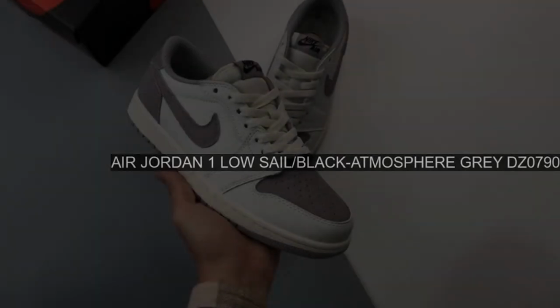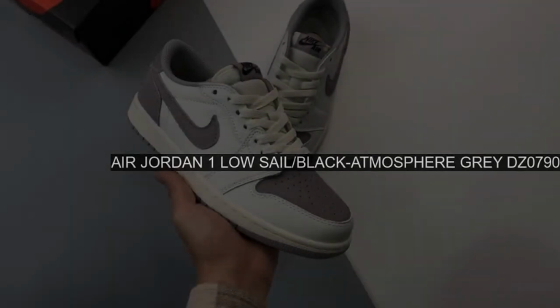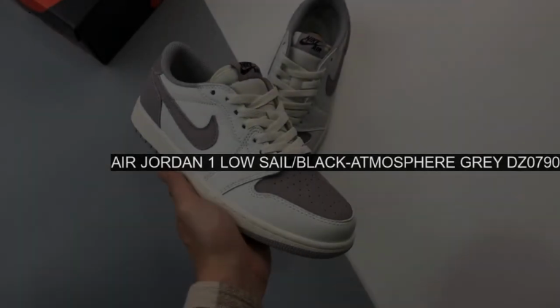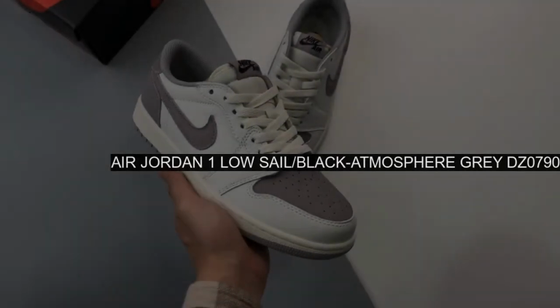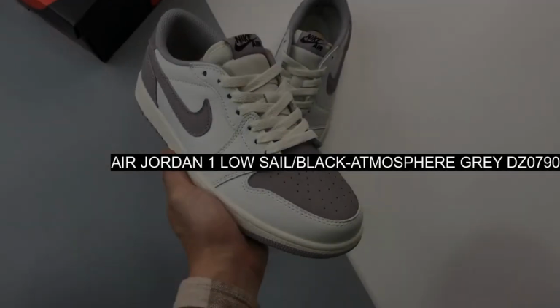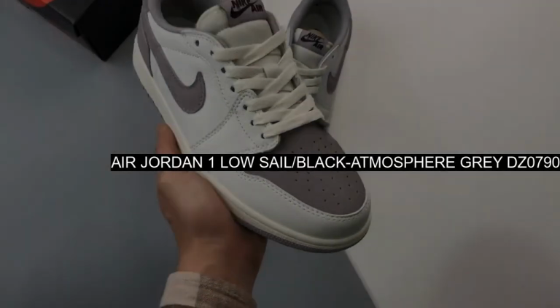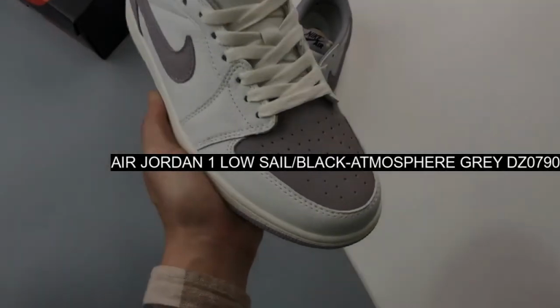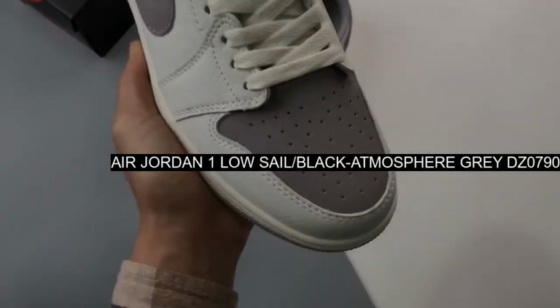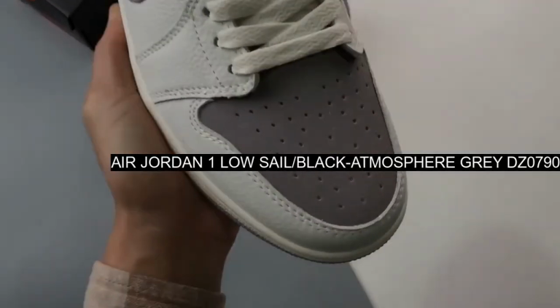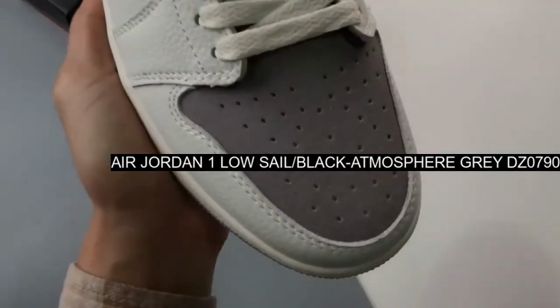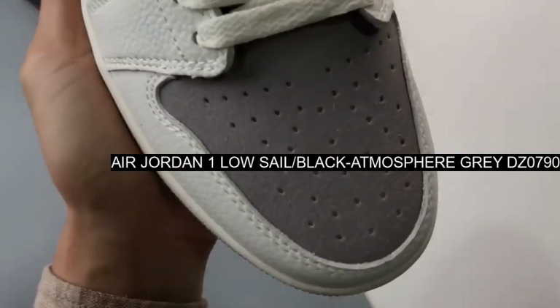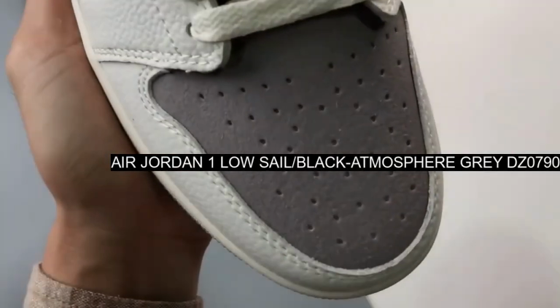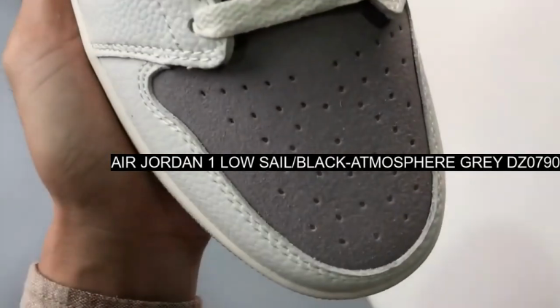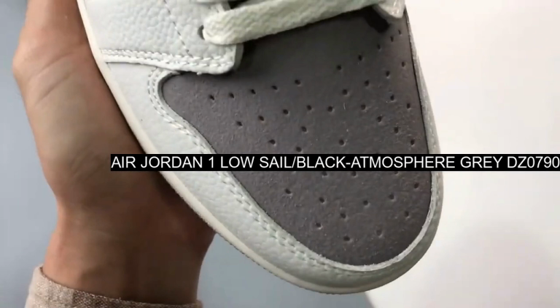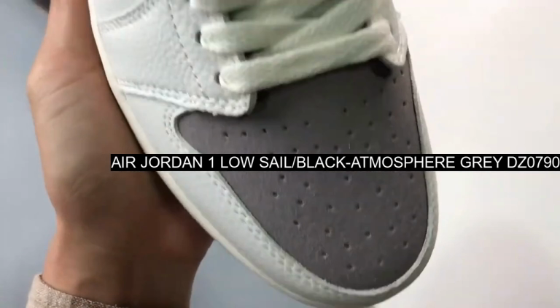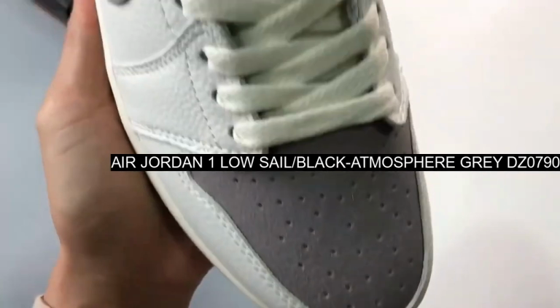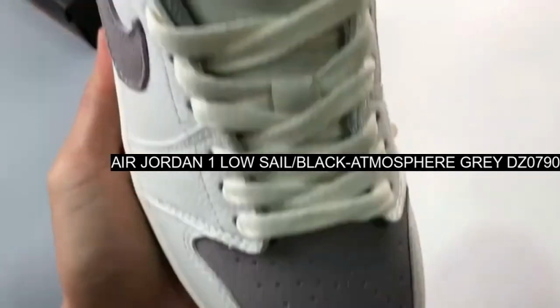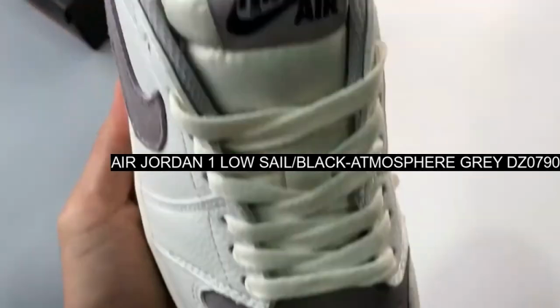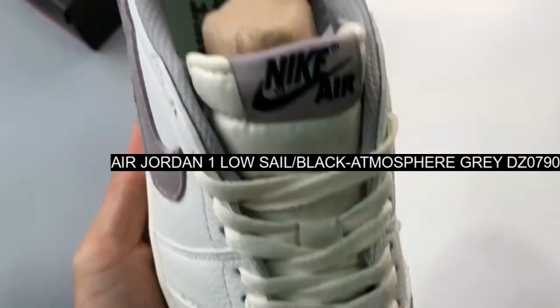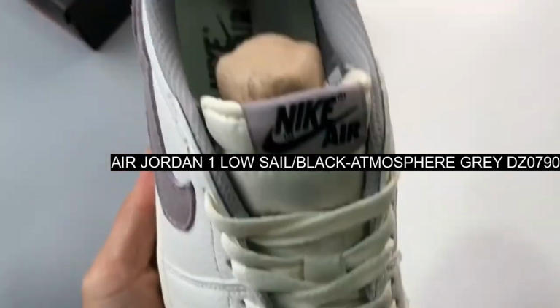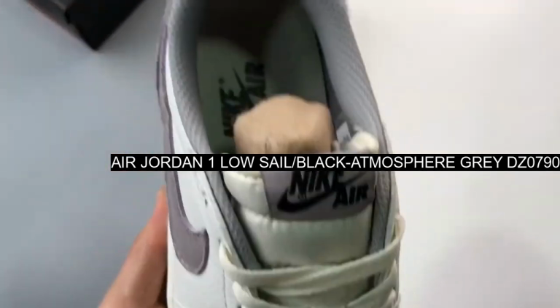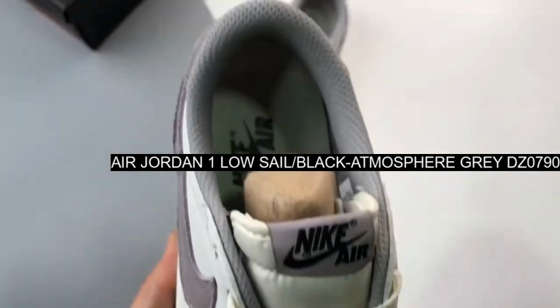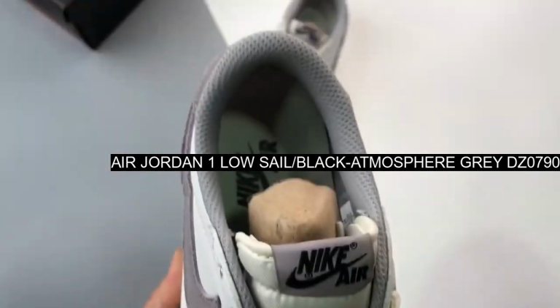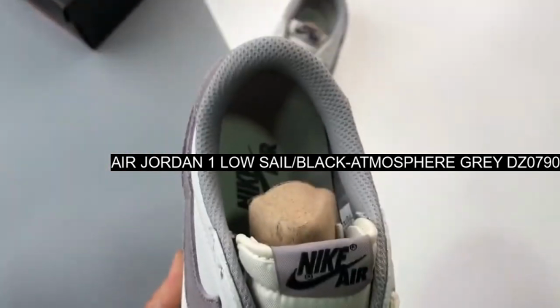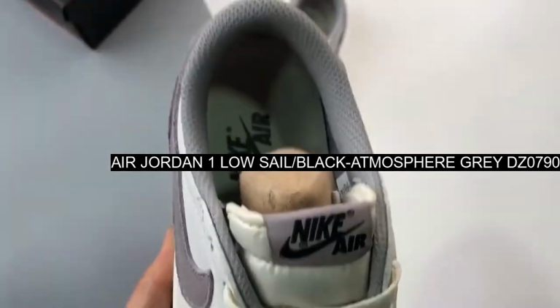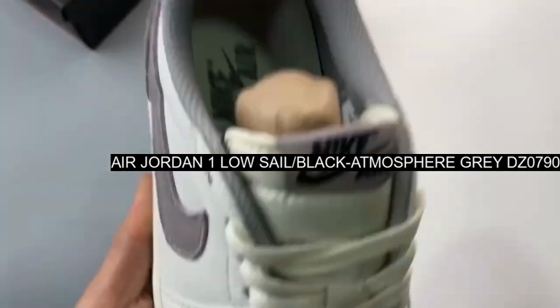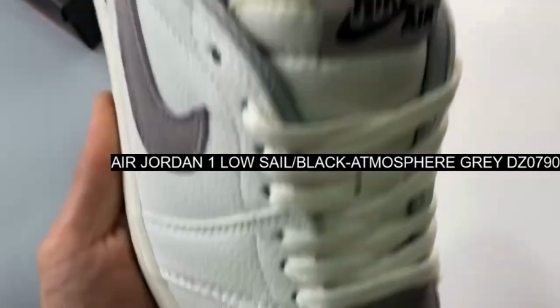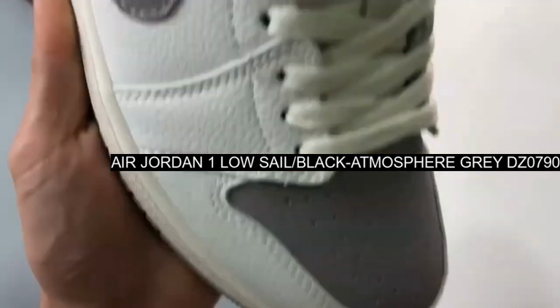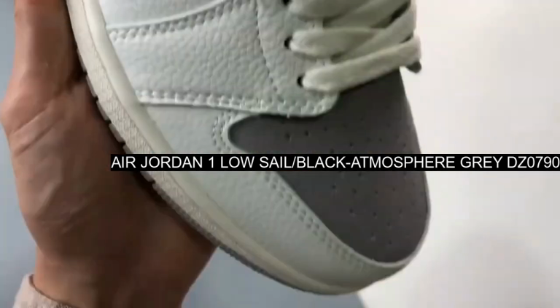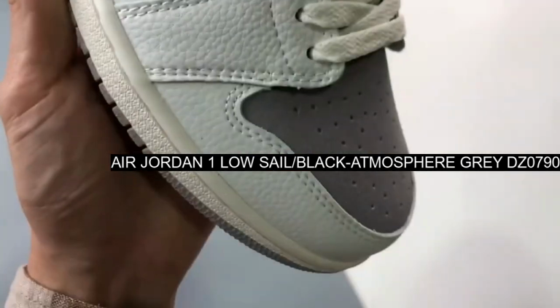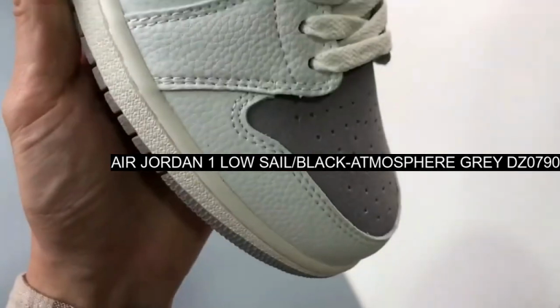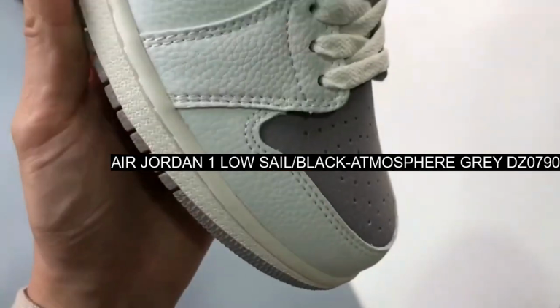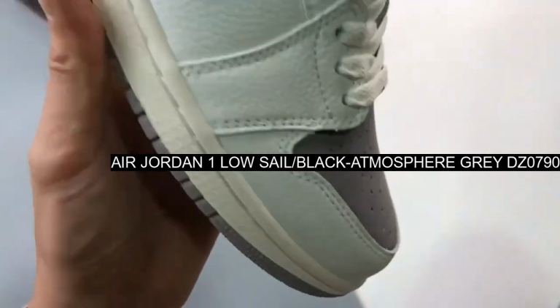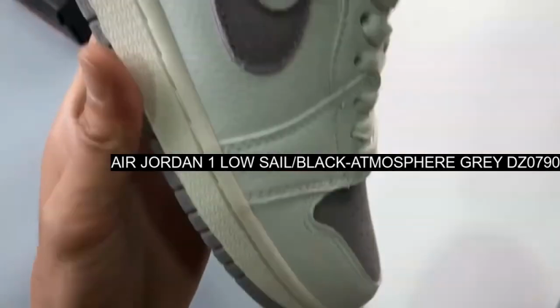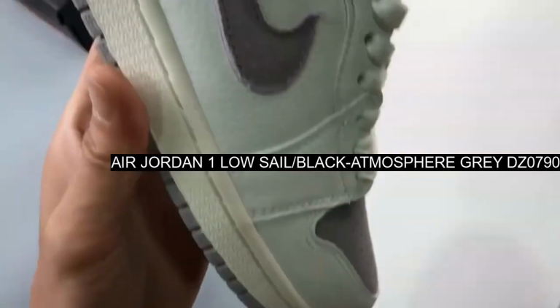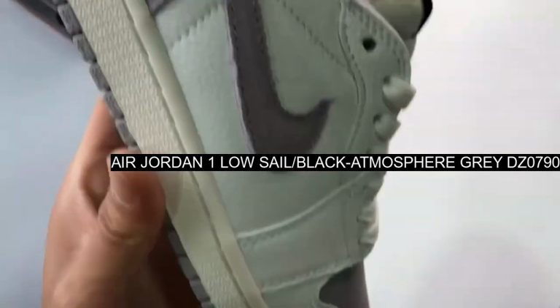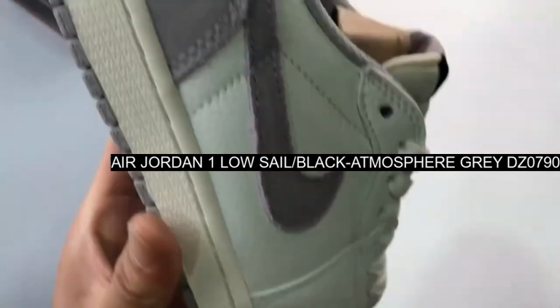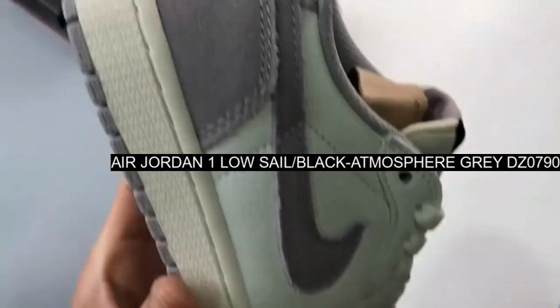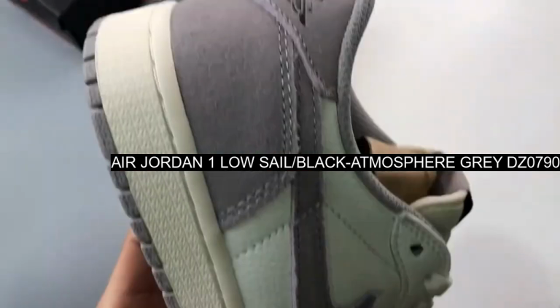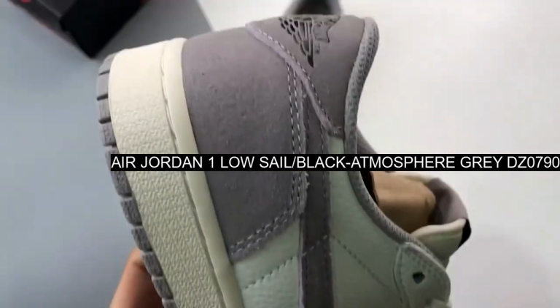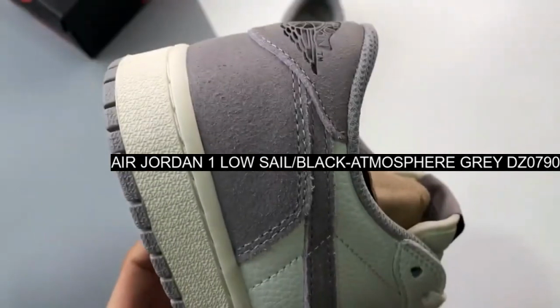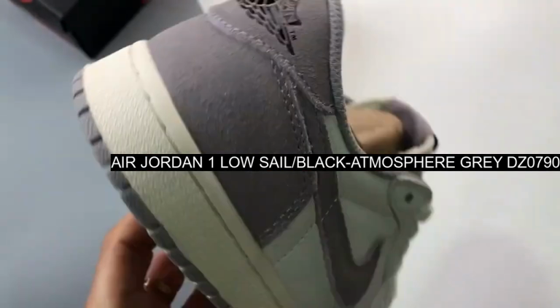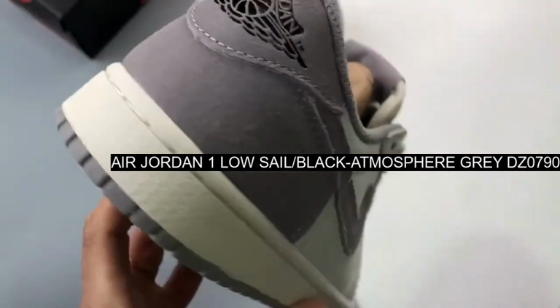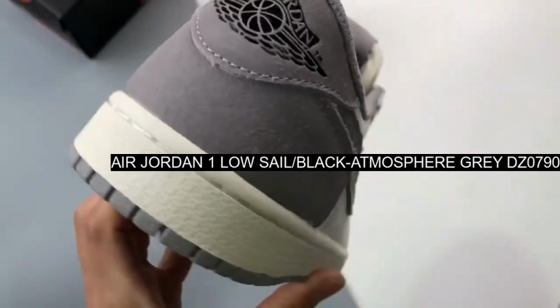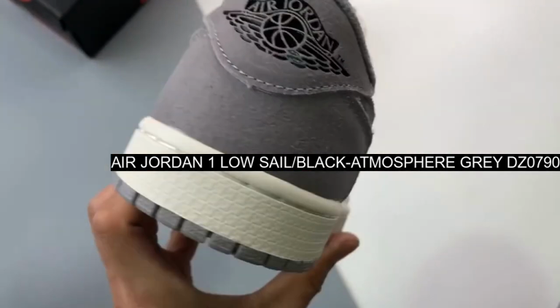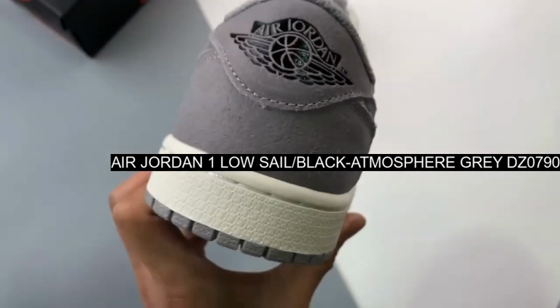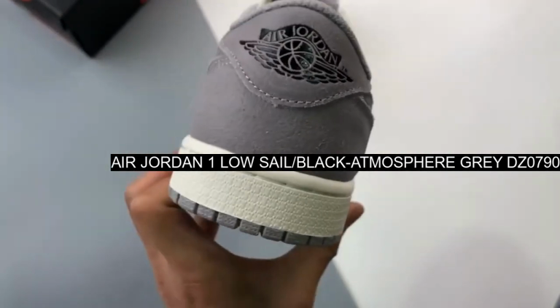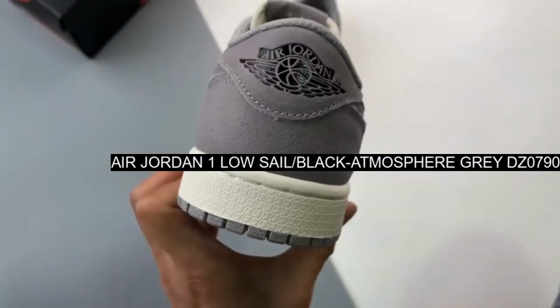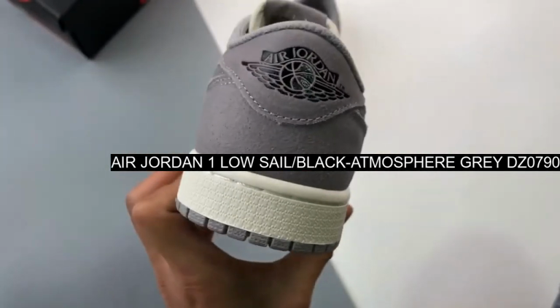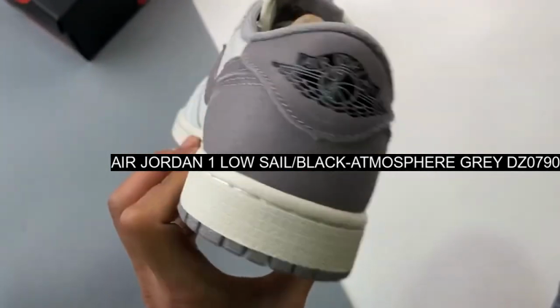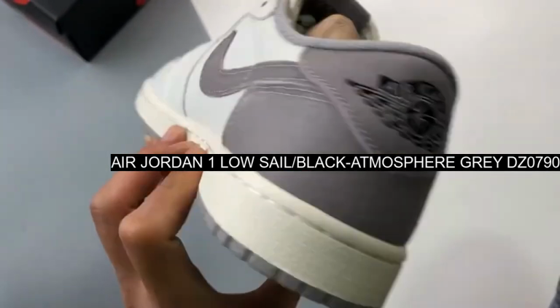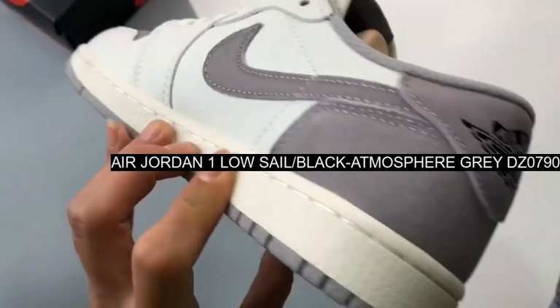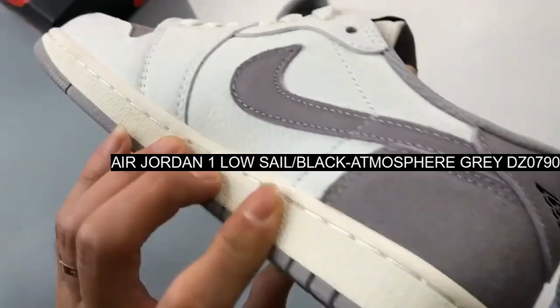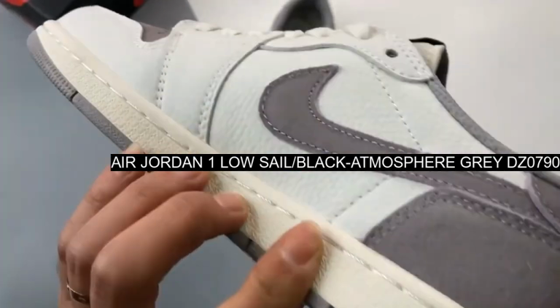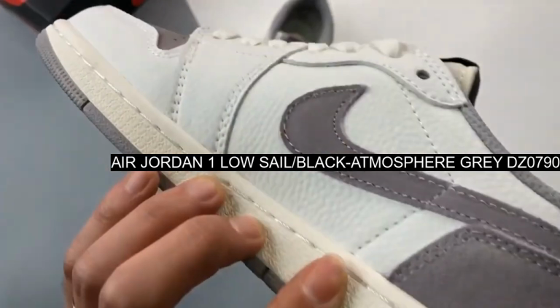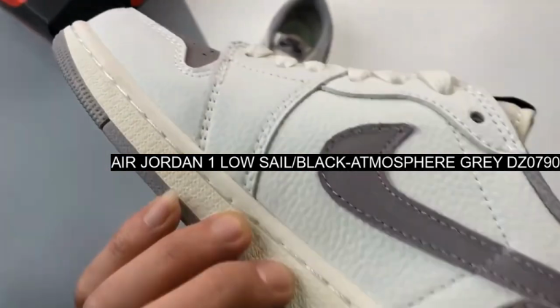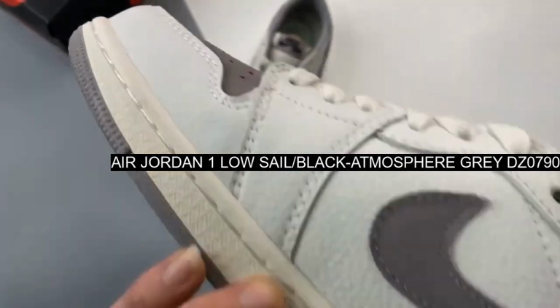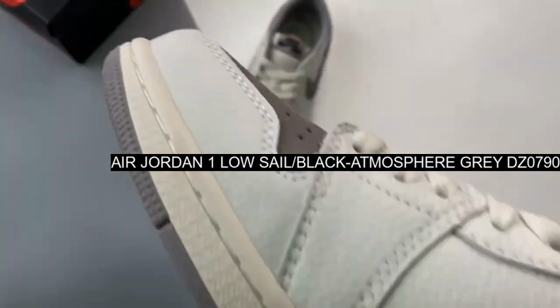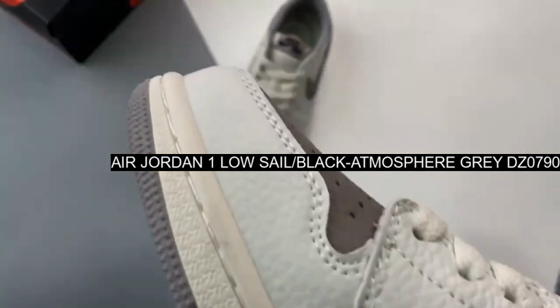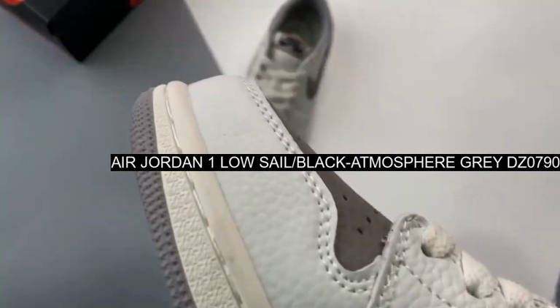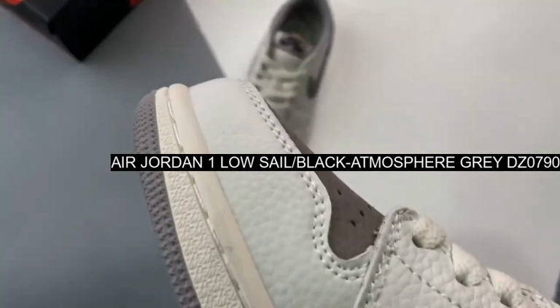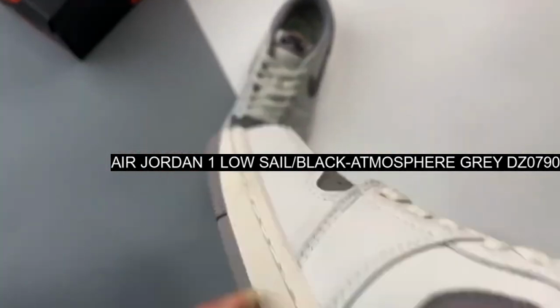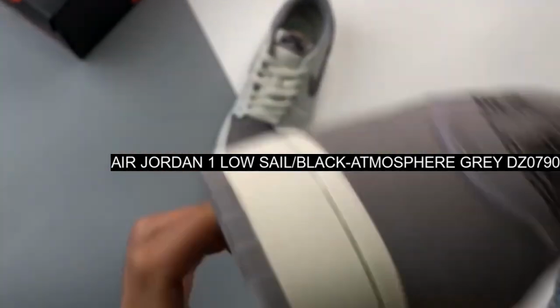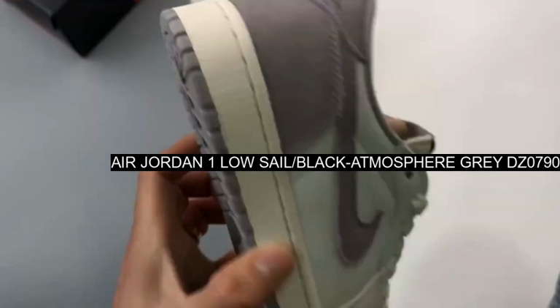The Nike Air text above gets dressed in black atop a gray patch.